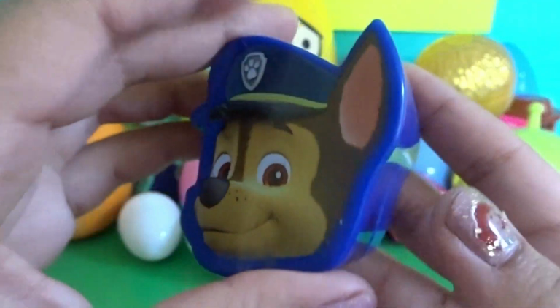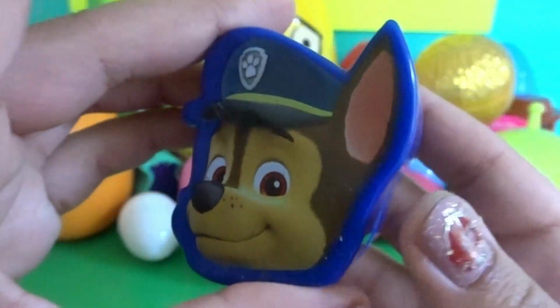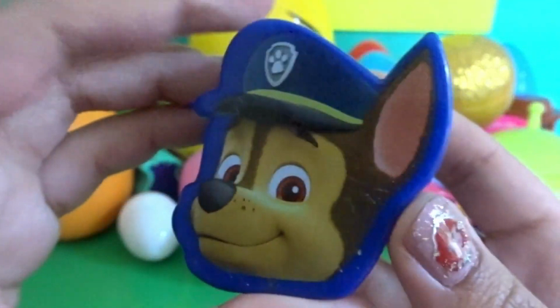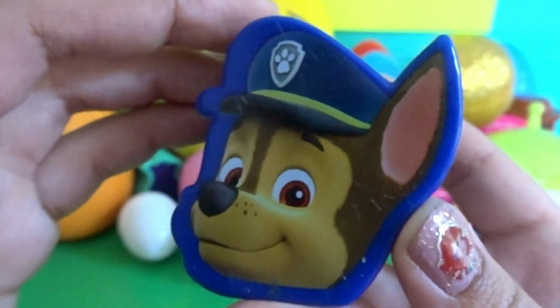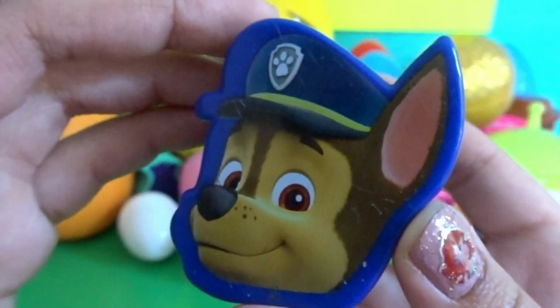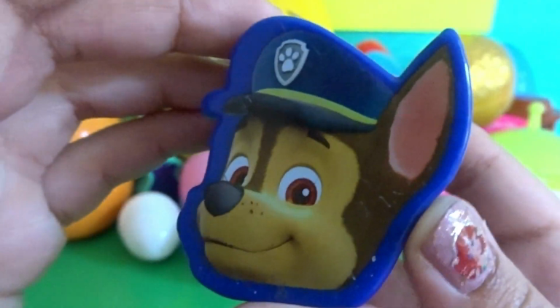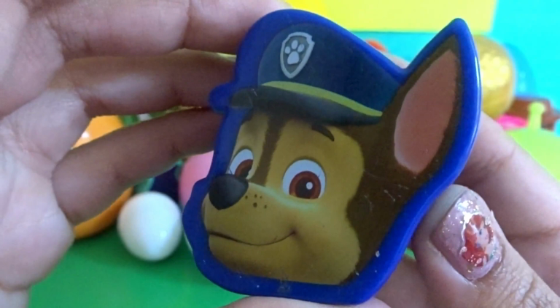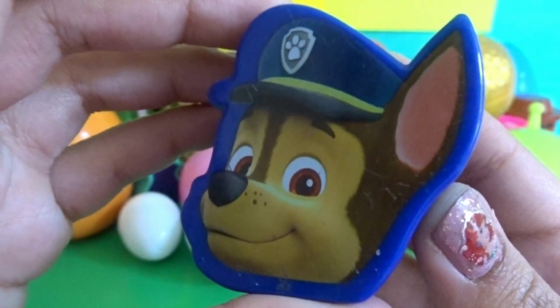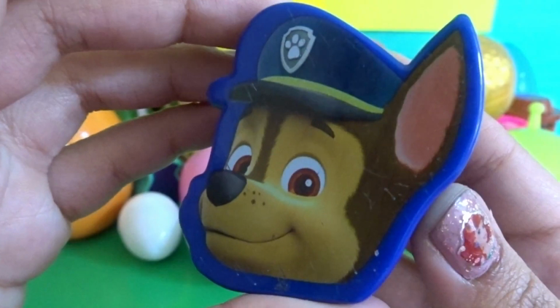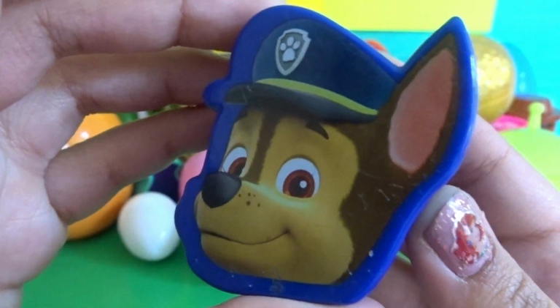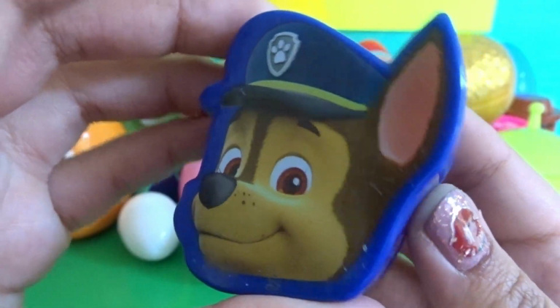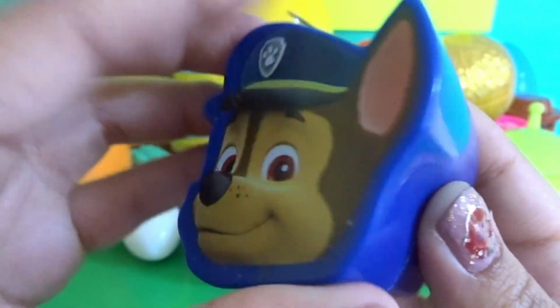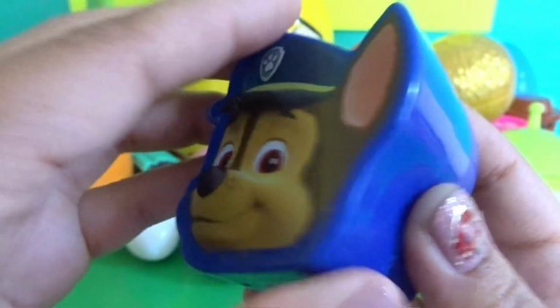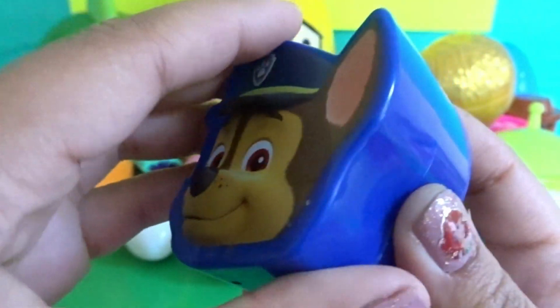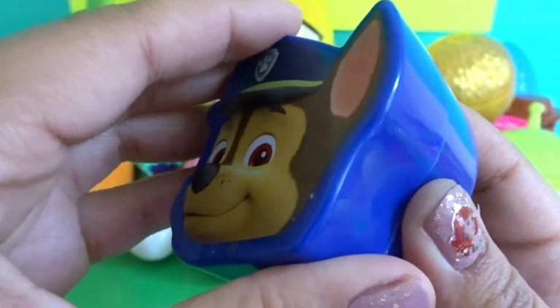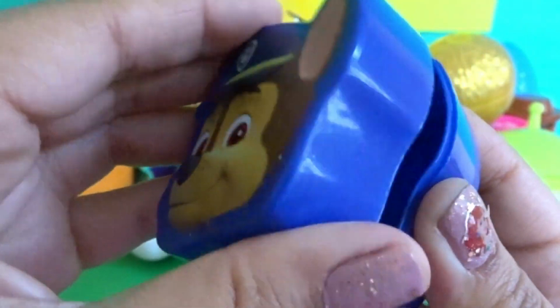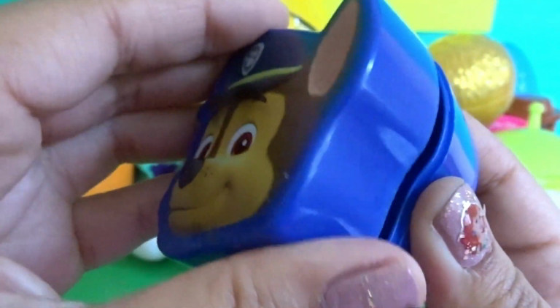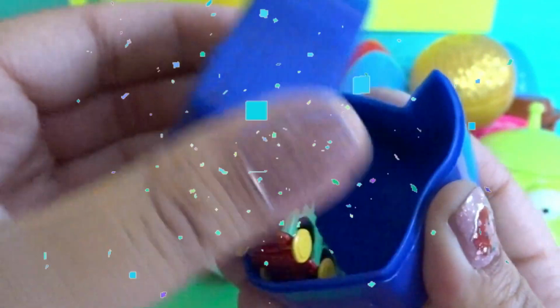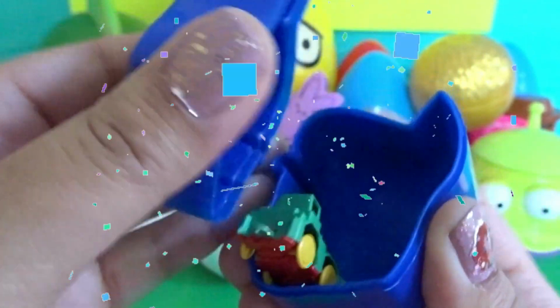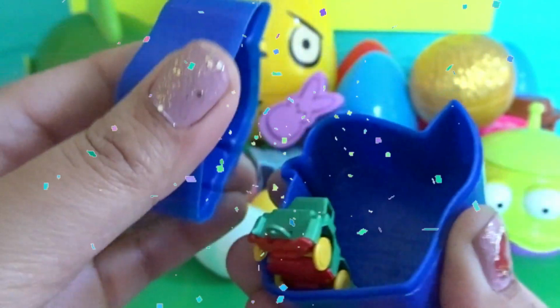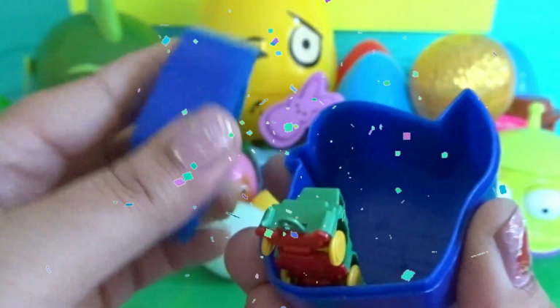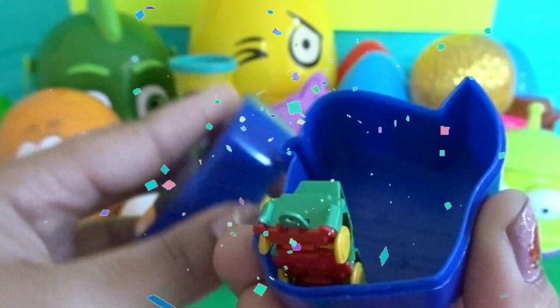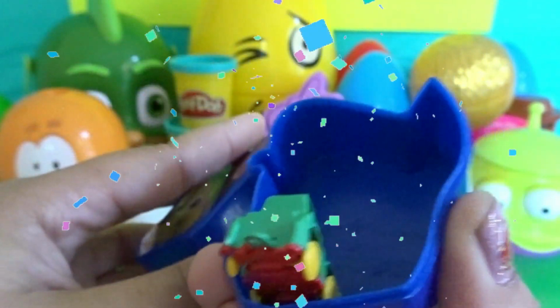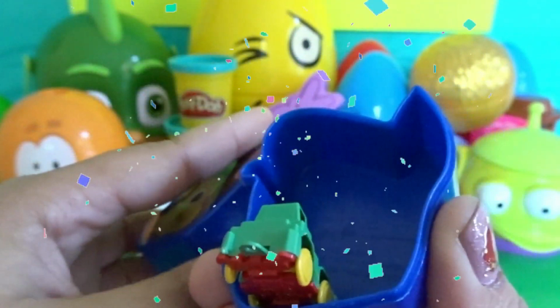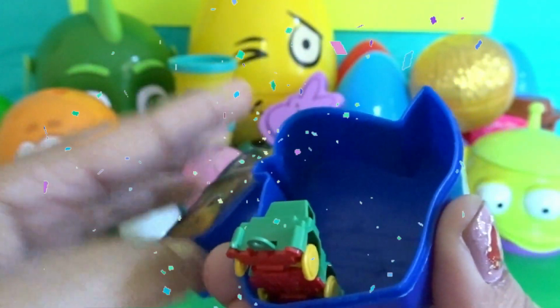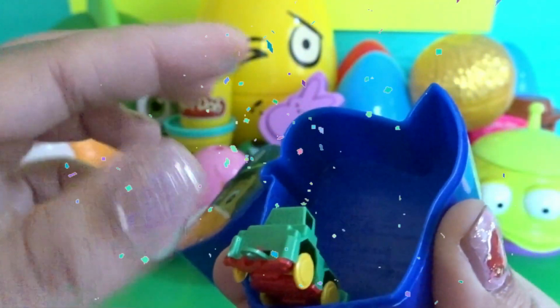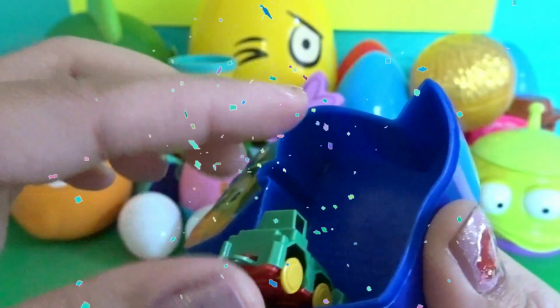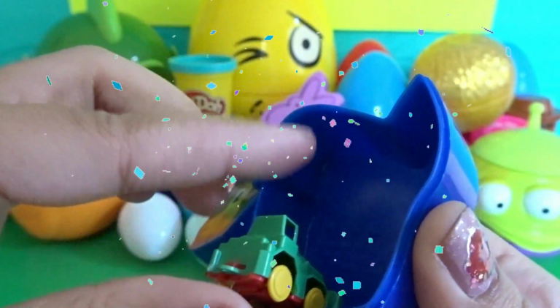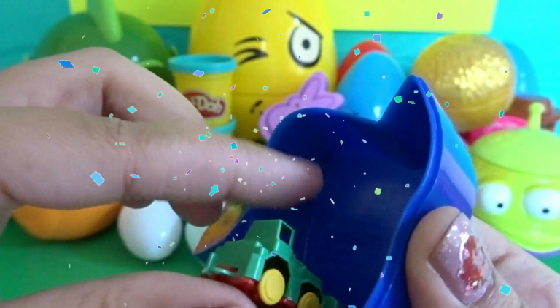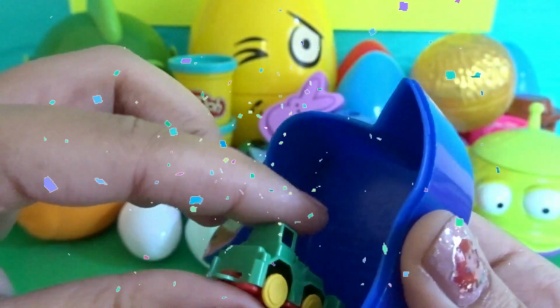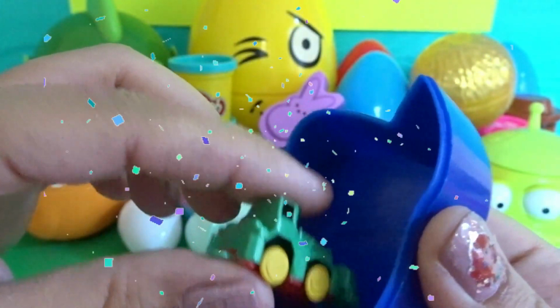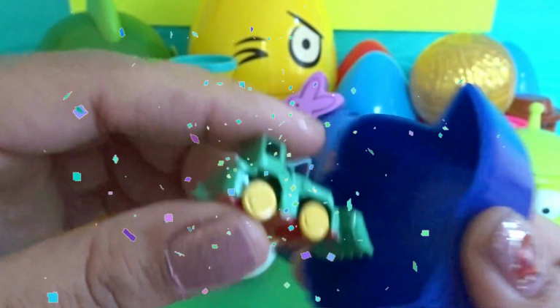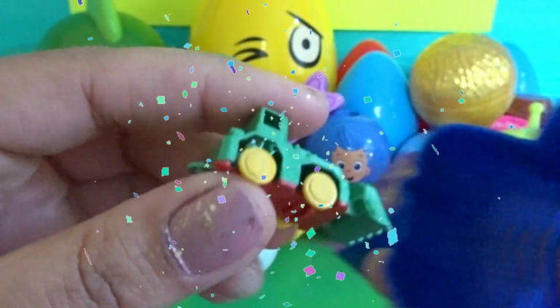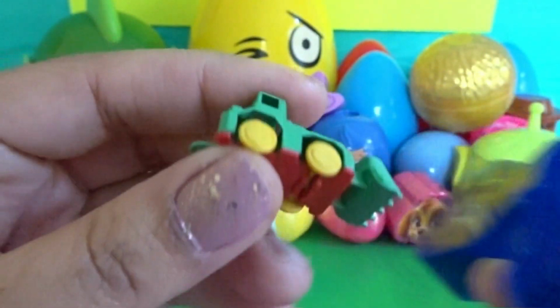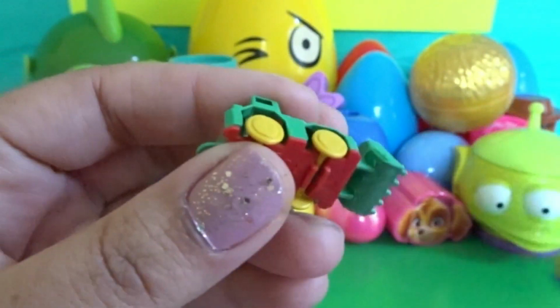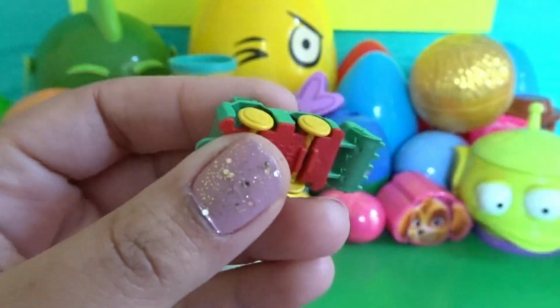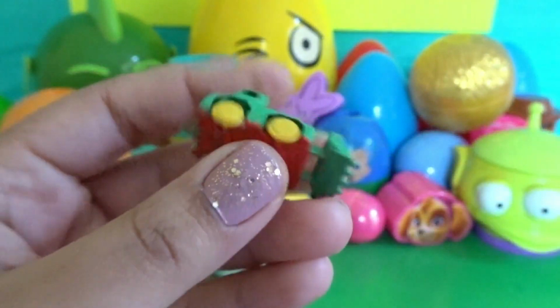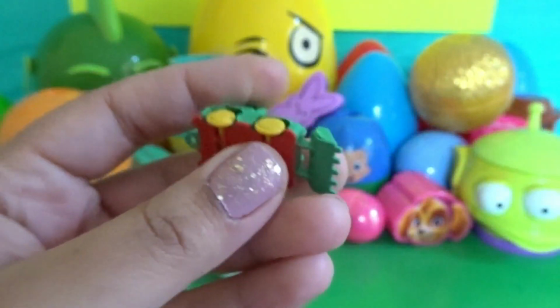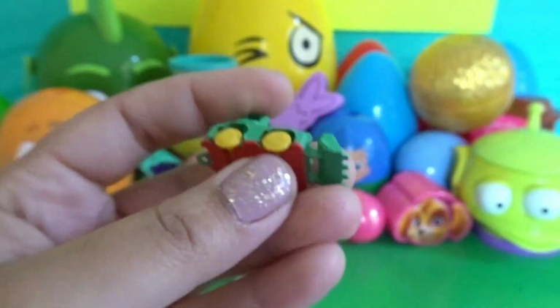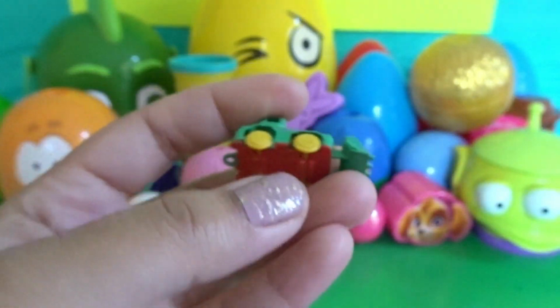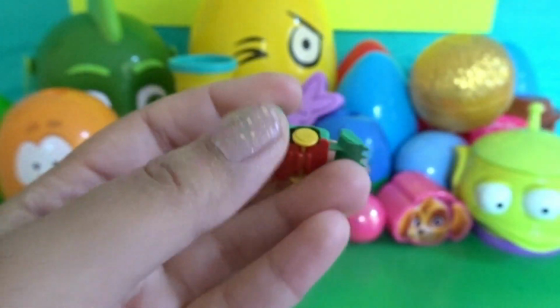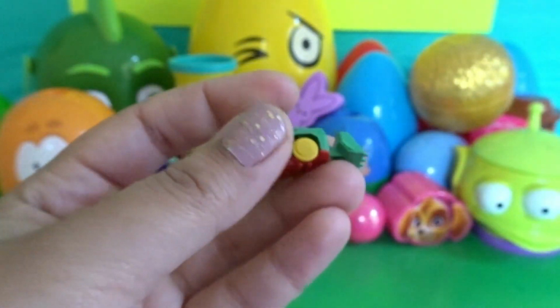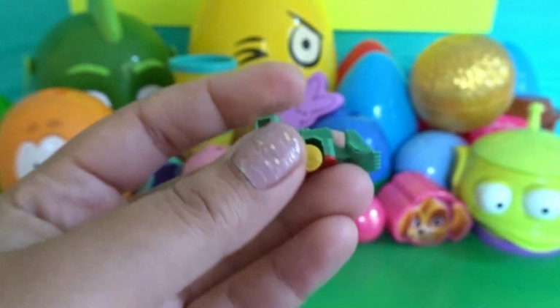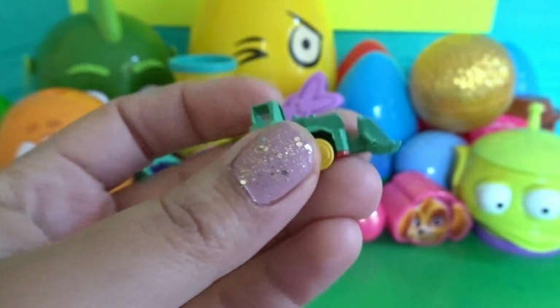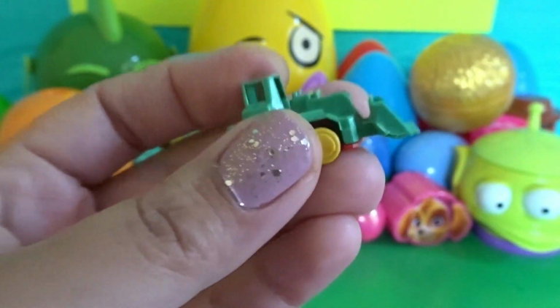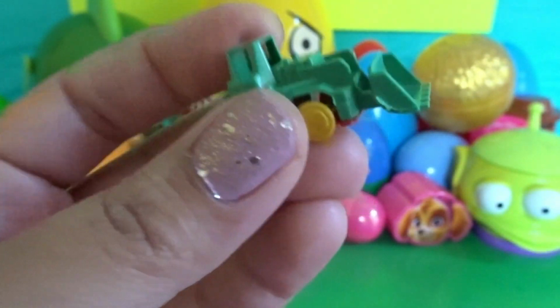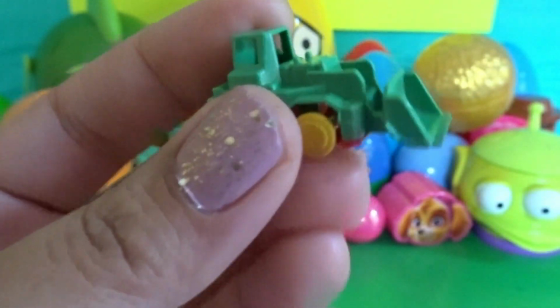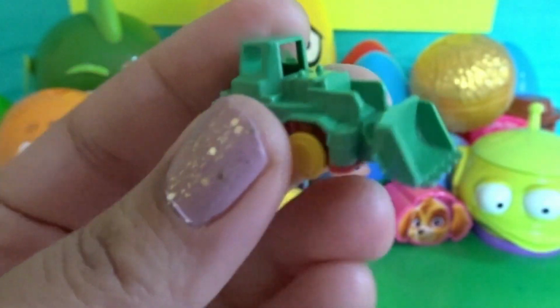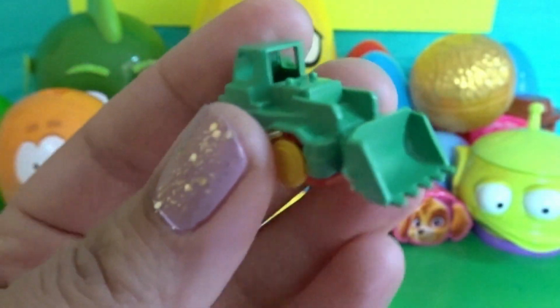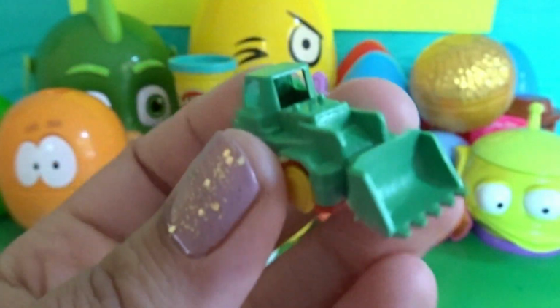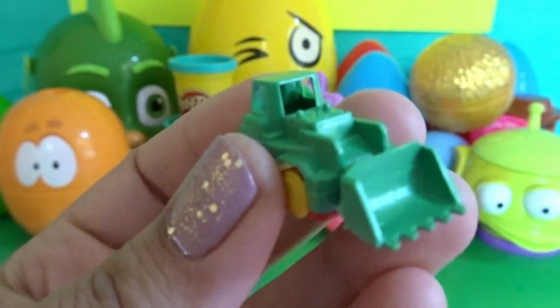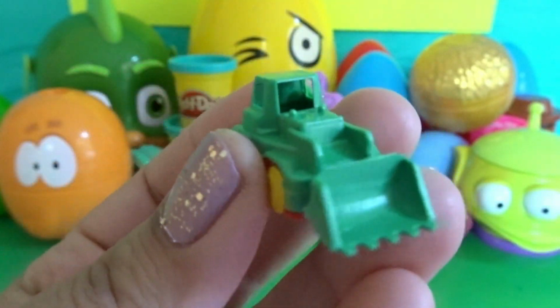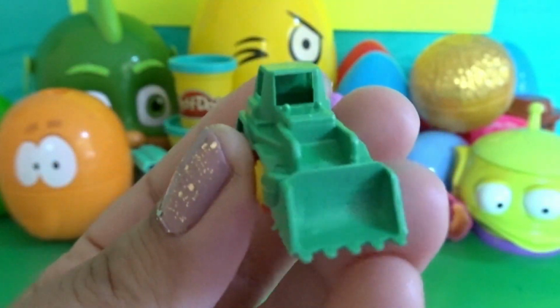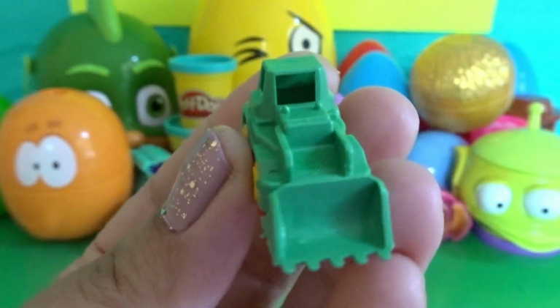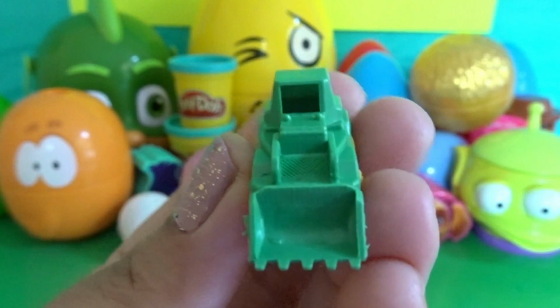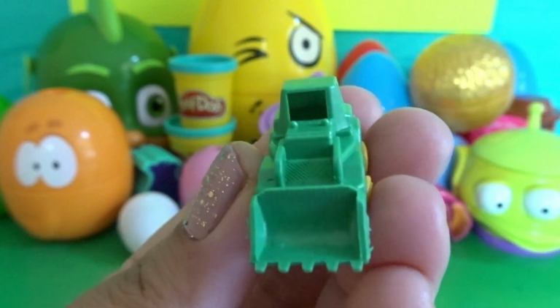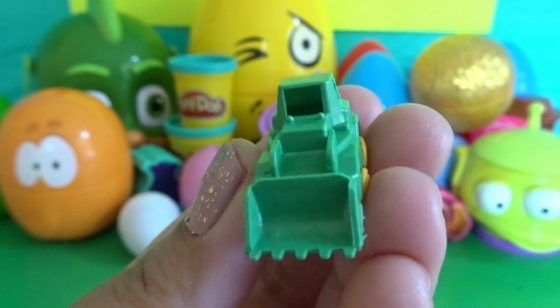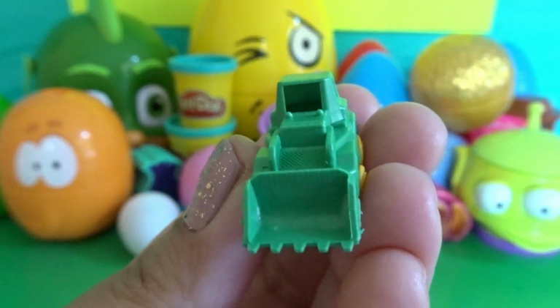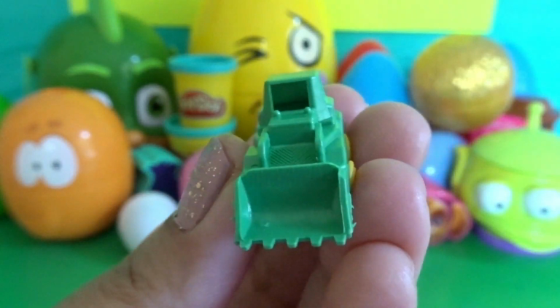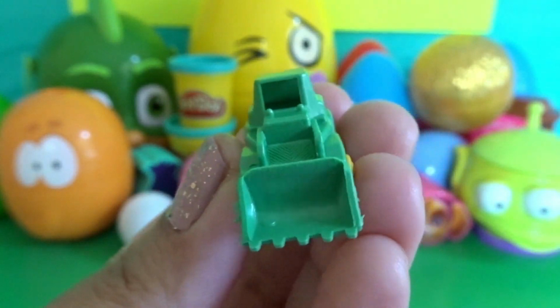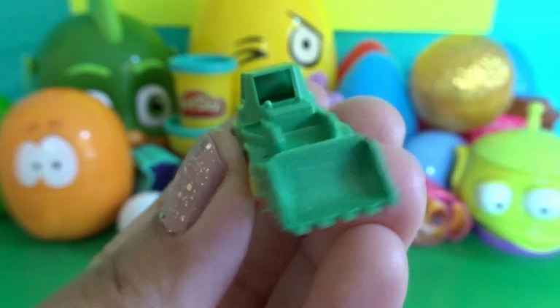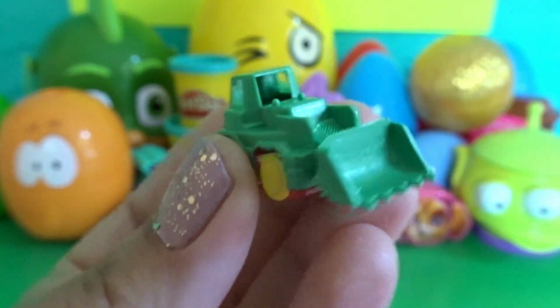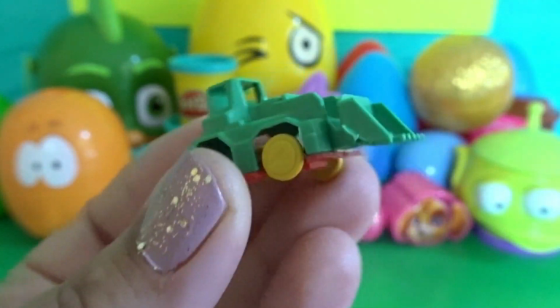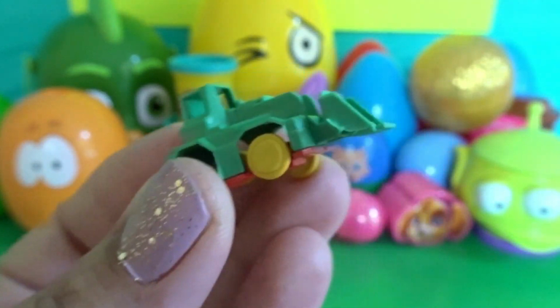We have our Chase capsule — how cute! We have a little green excavator.